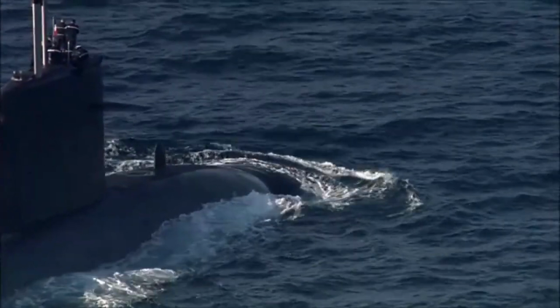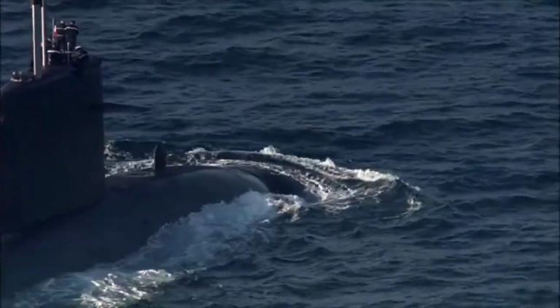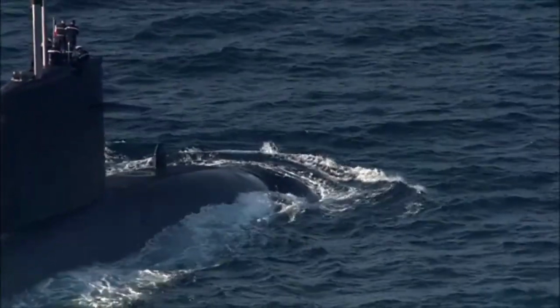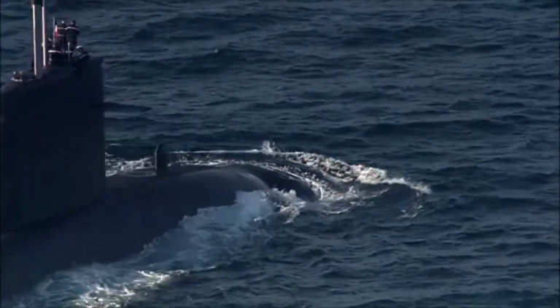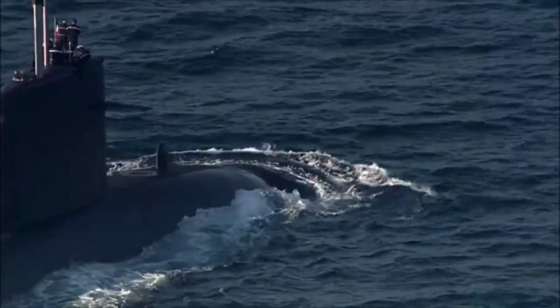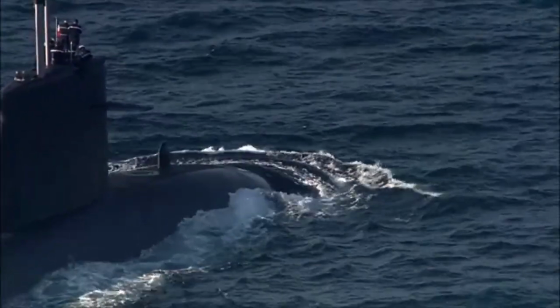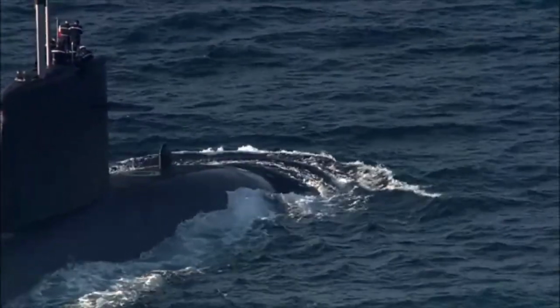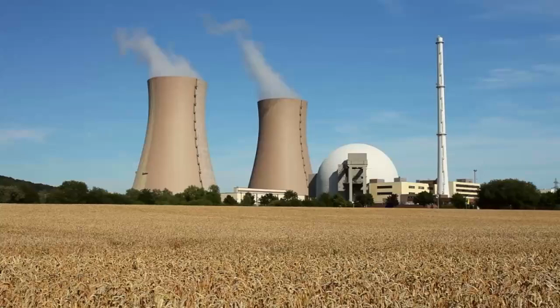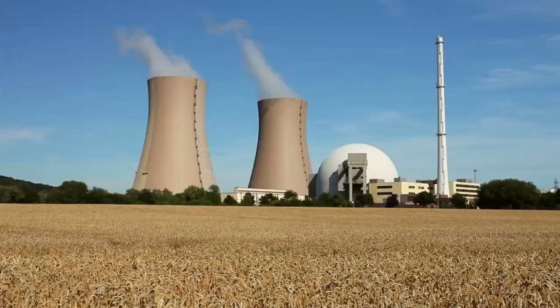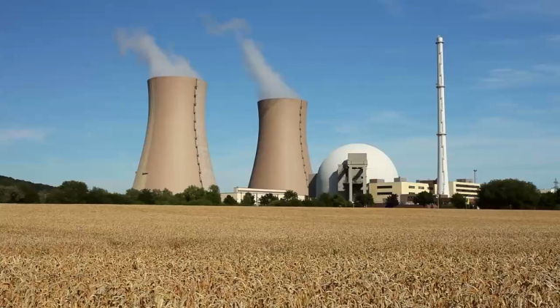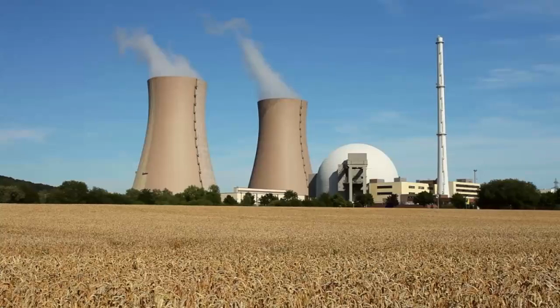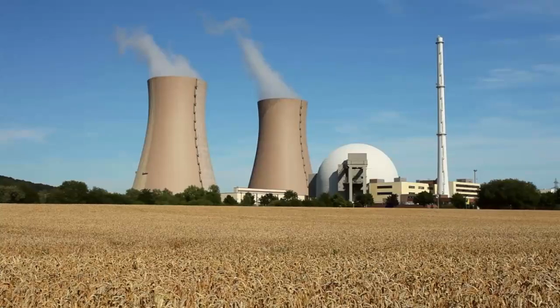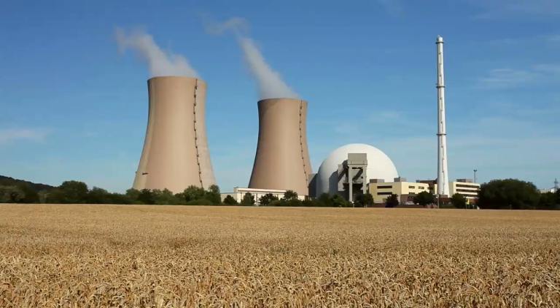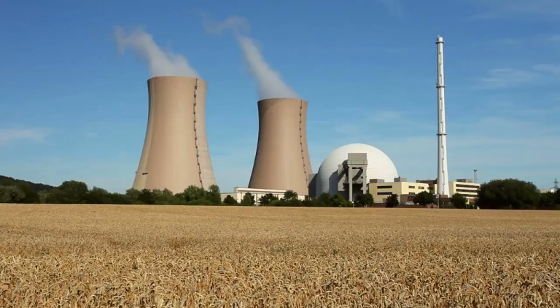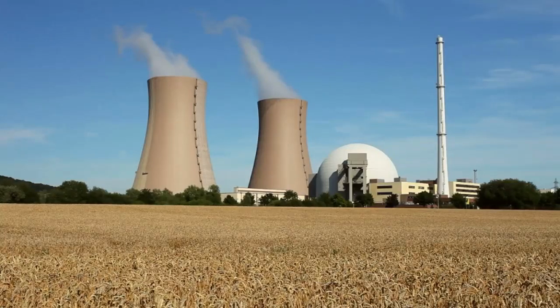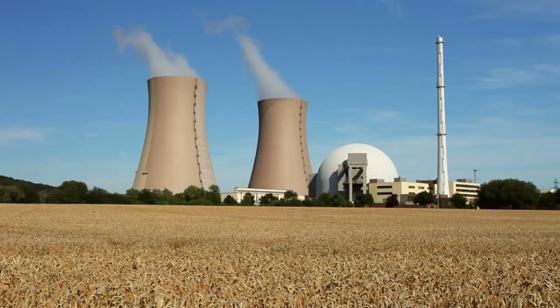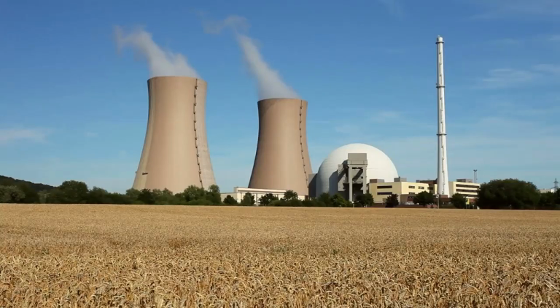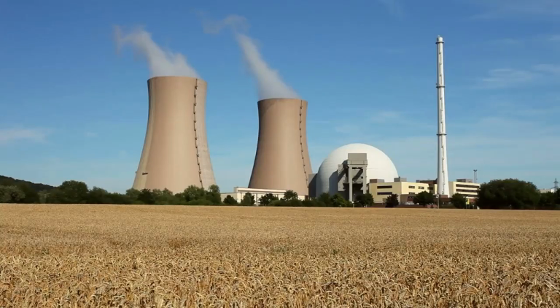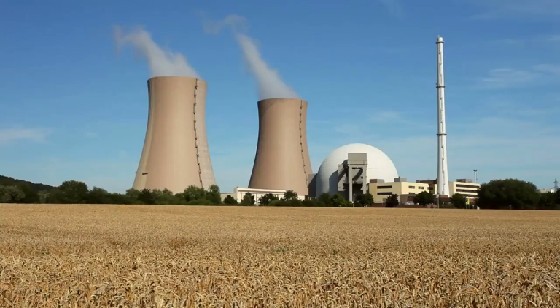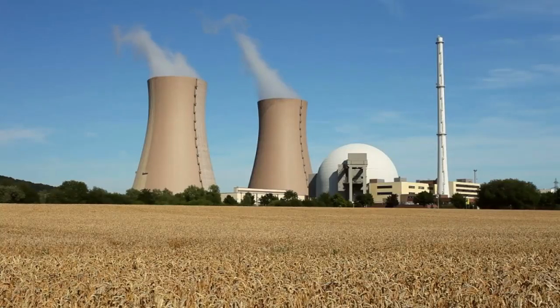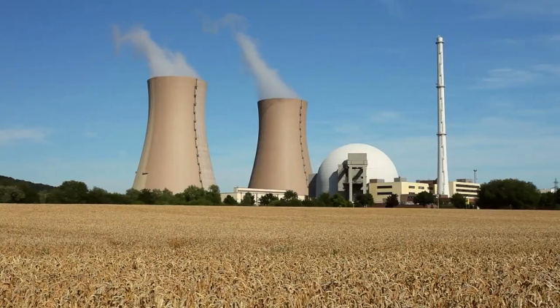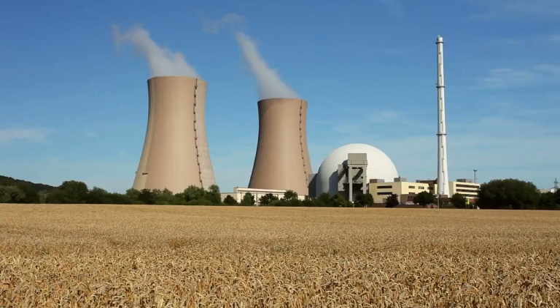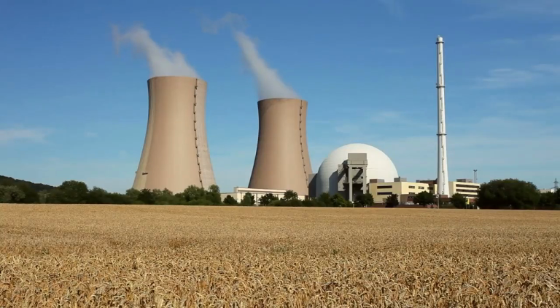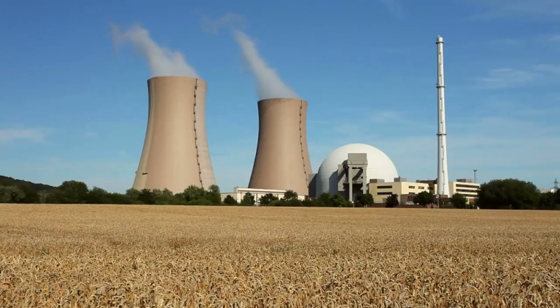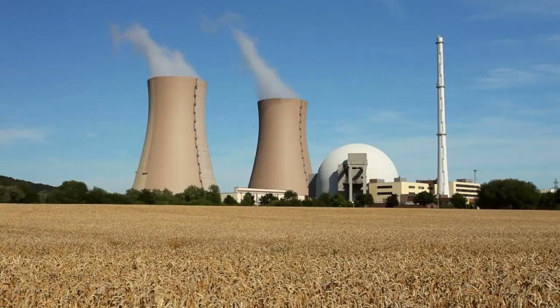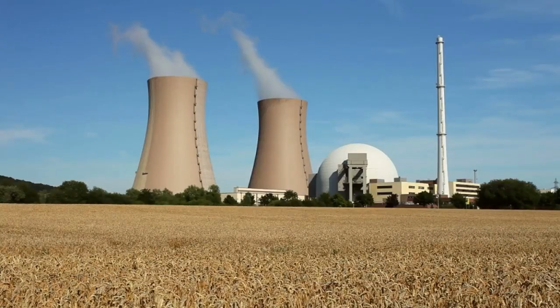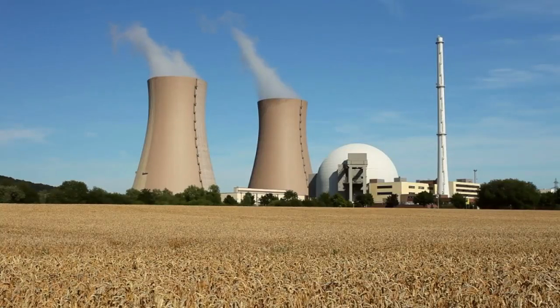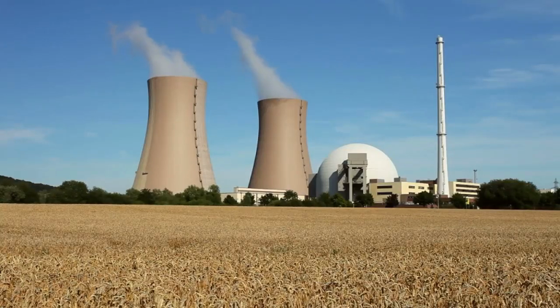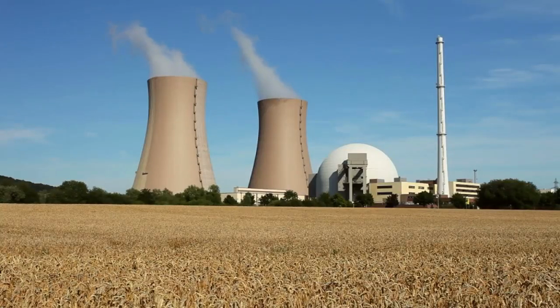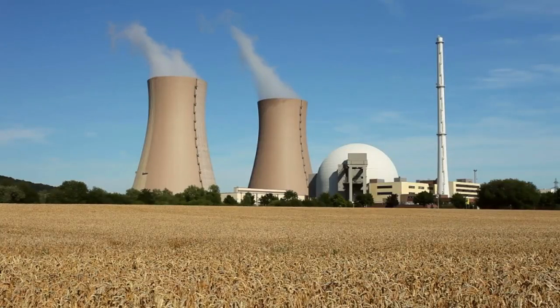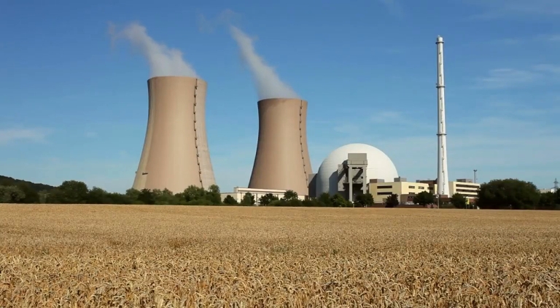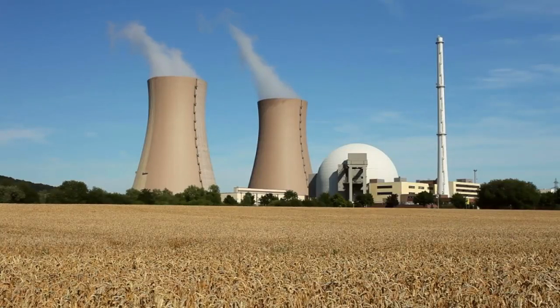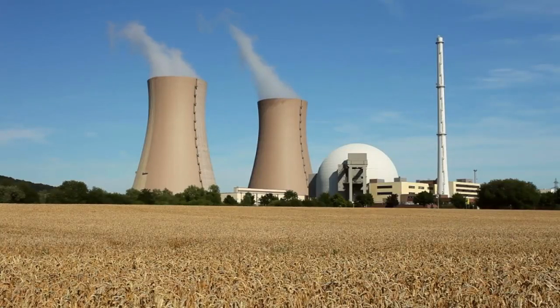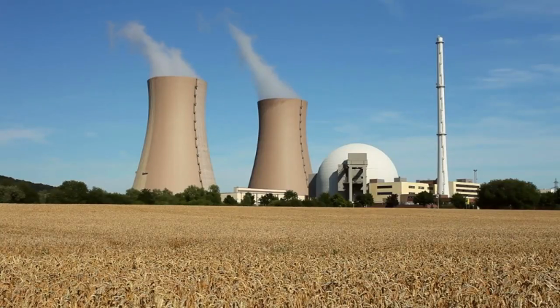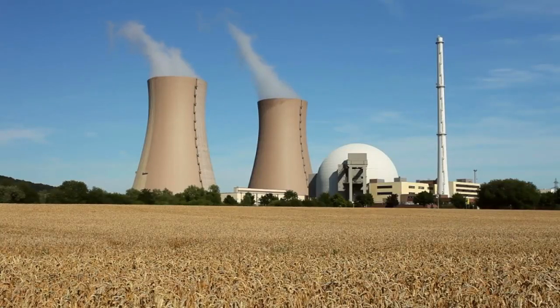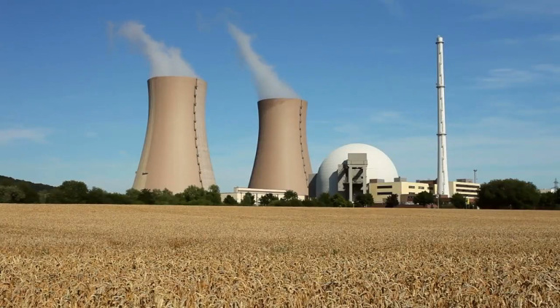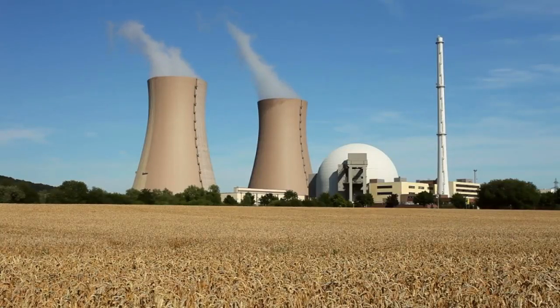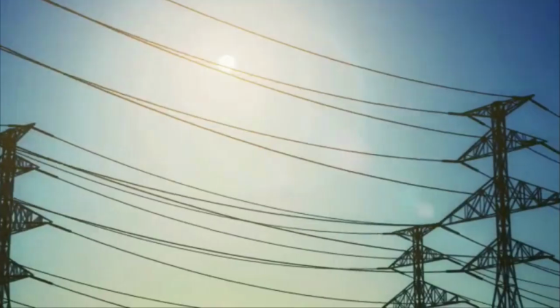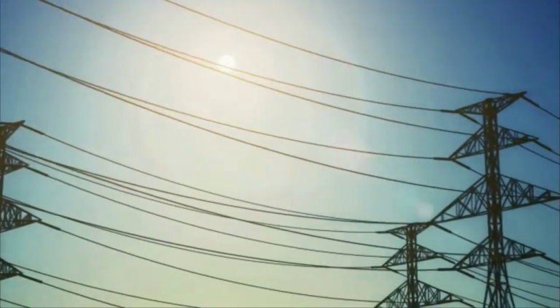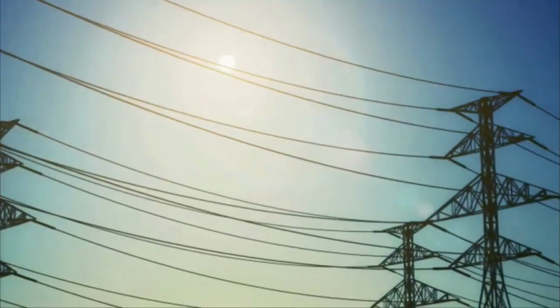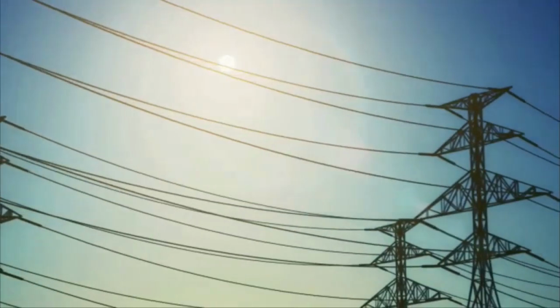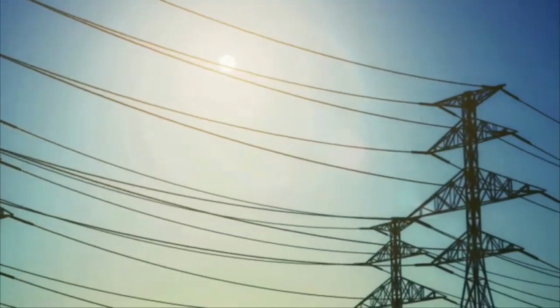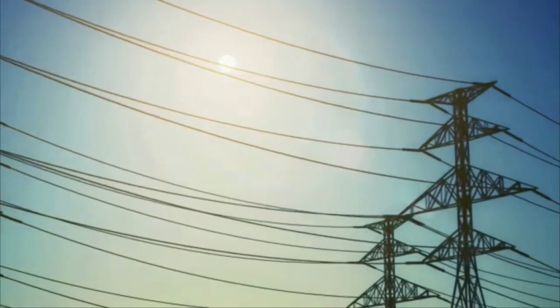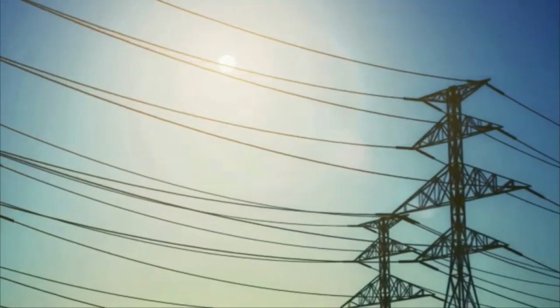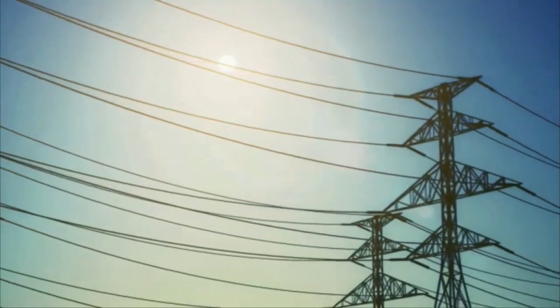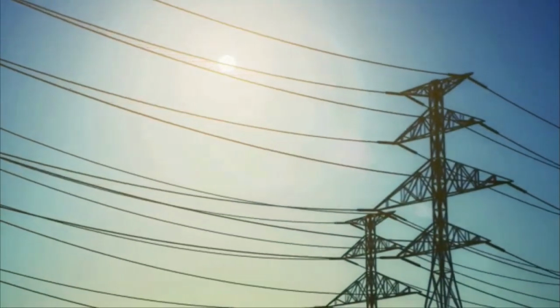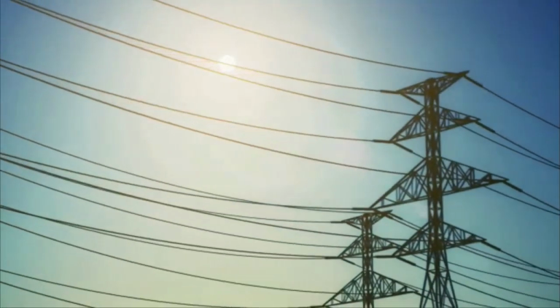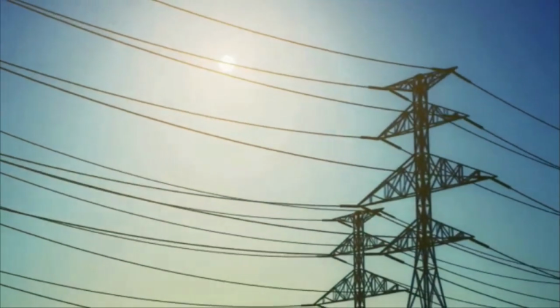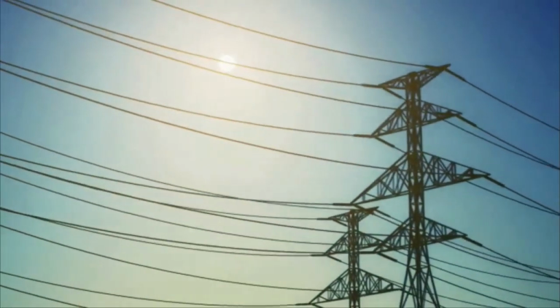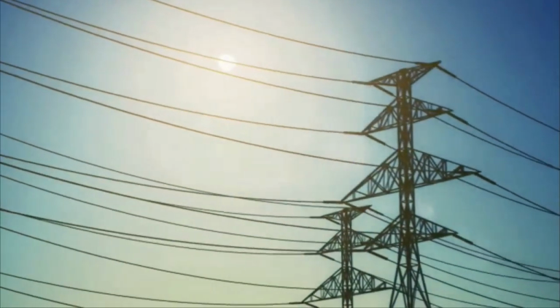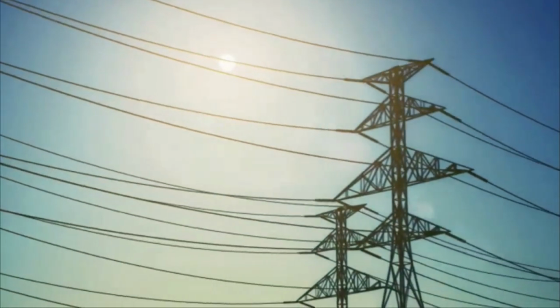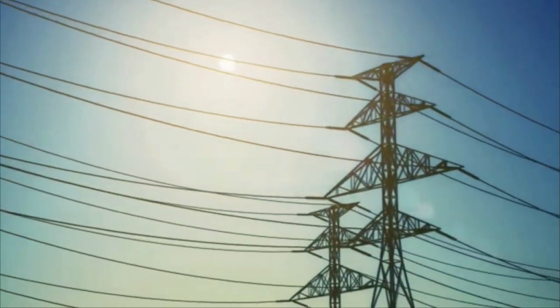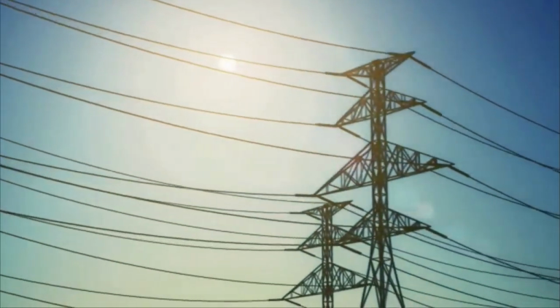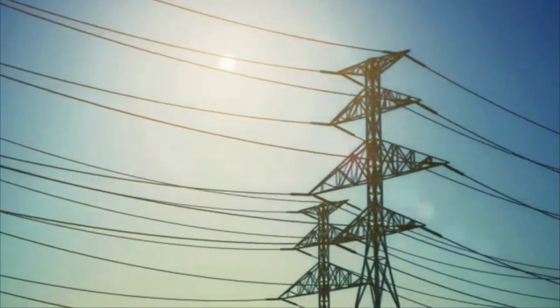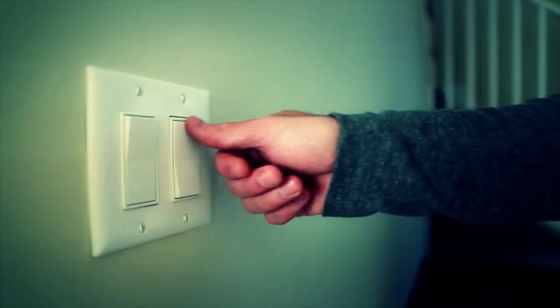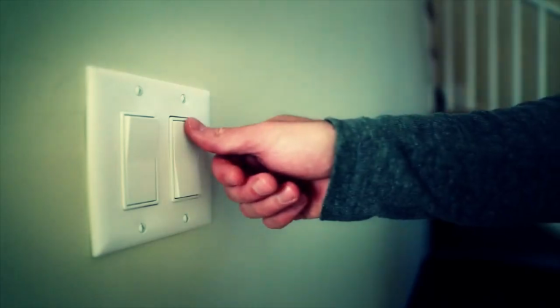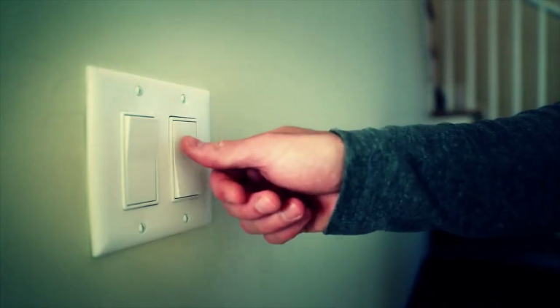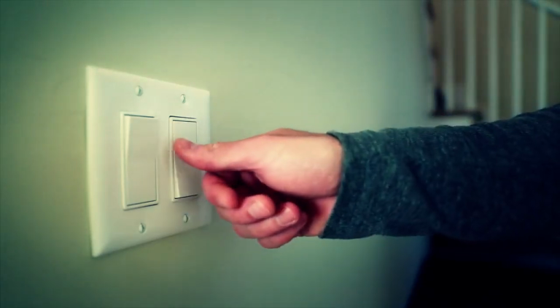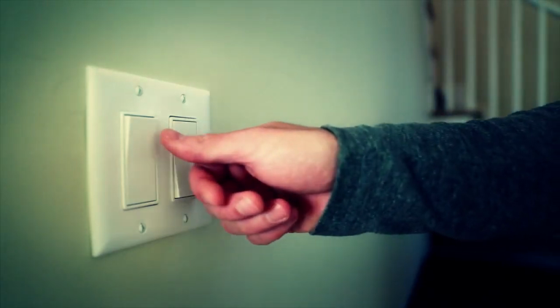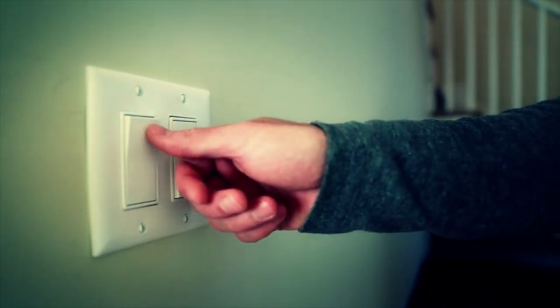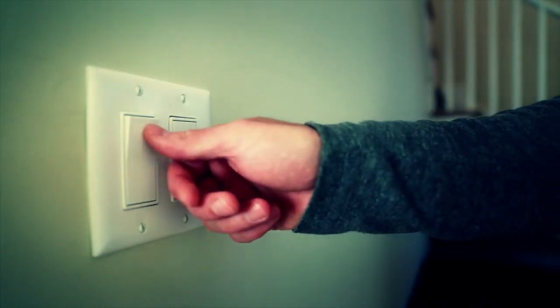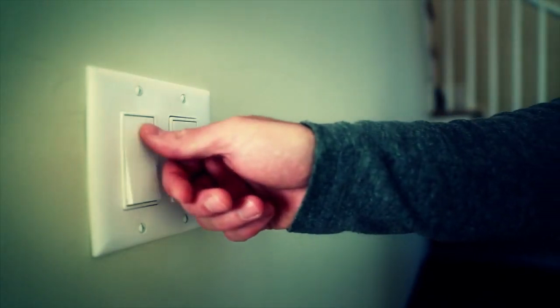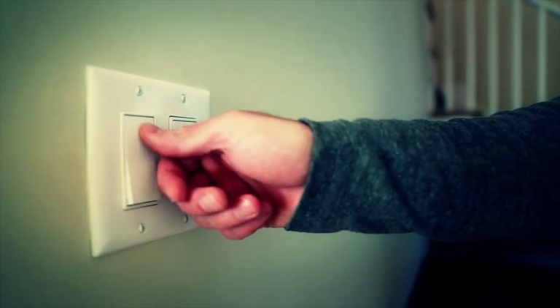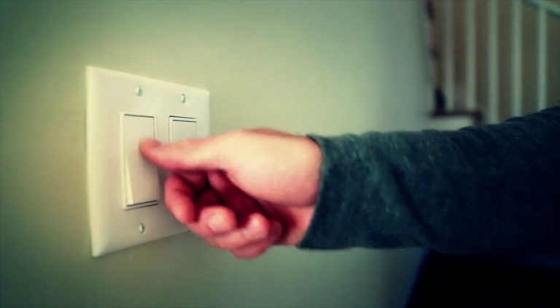Many of these engineers work with nuclear reactors, the source of energy for power plants to provide heat and electricity to many homes and businesses.